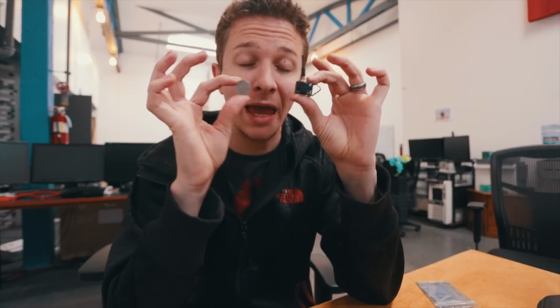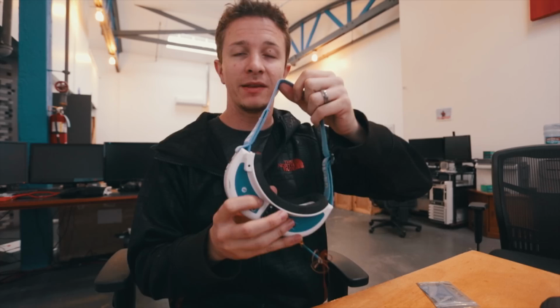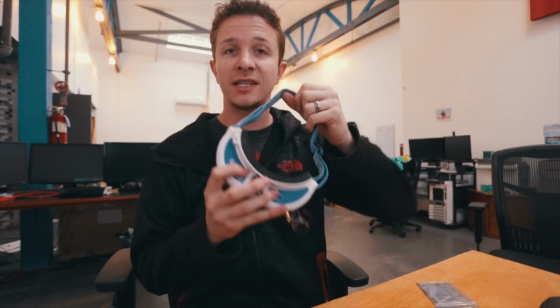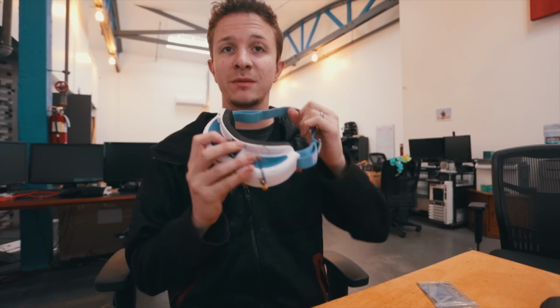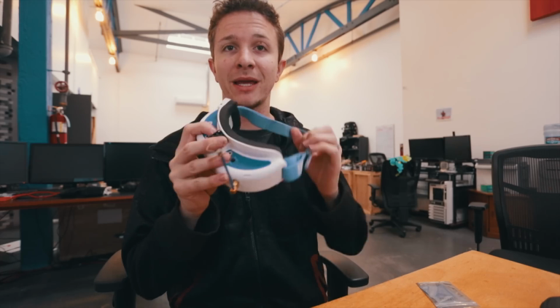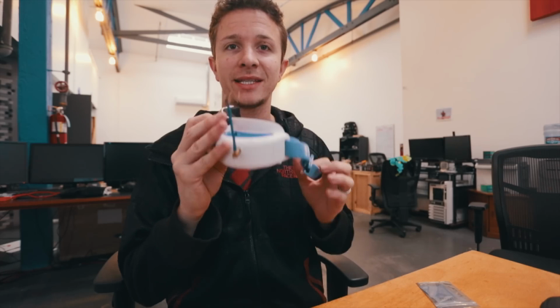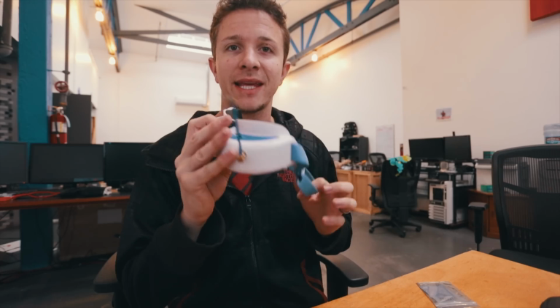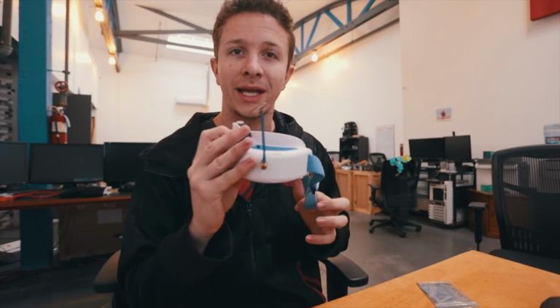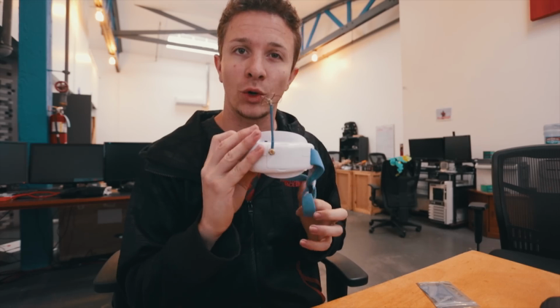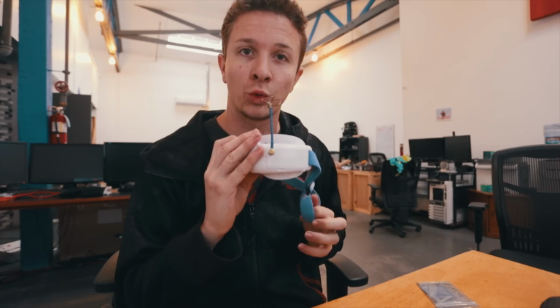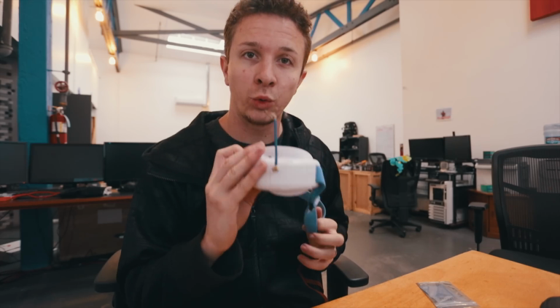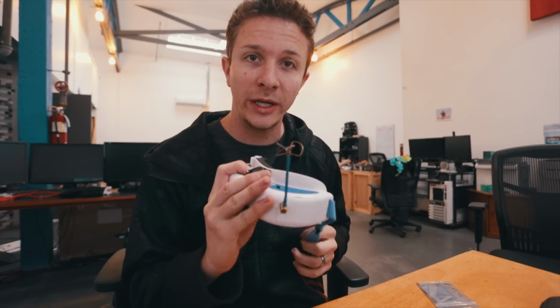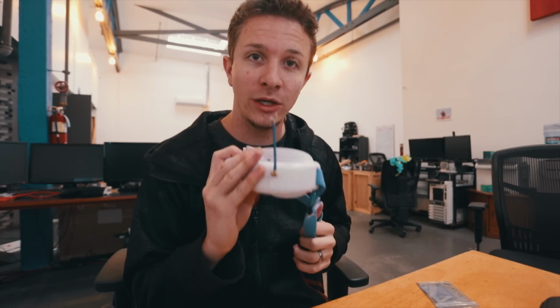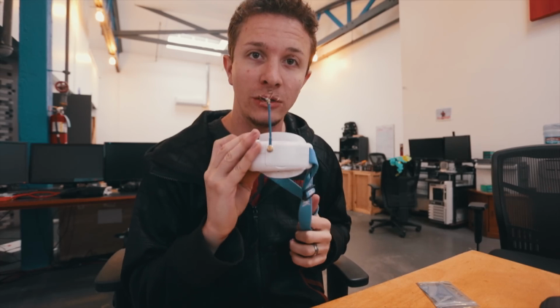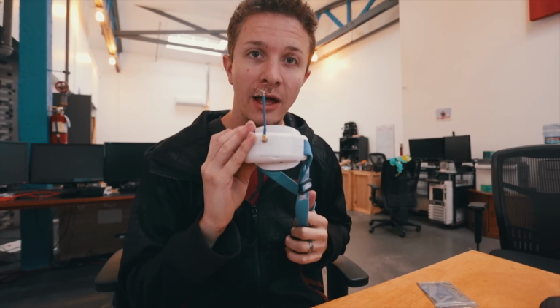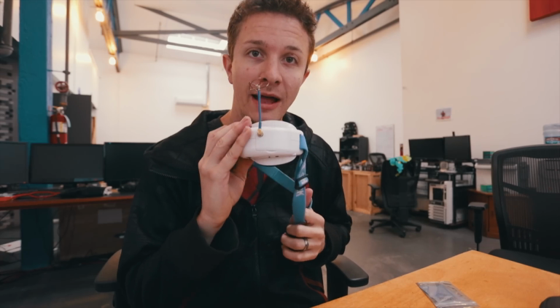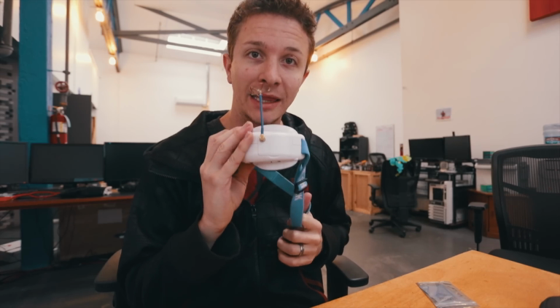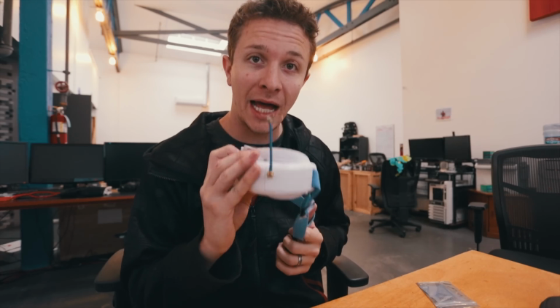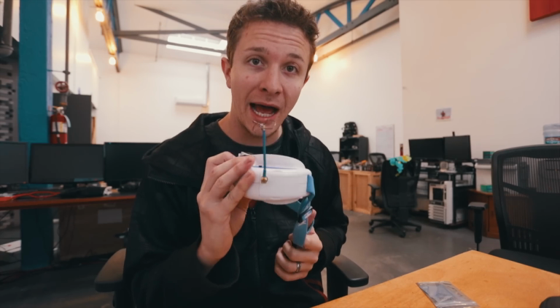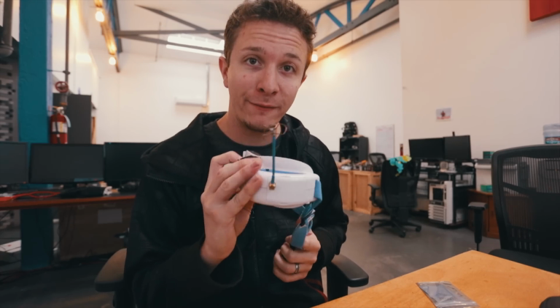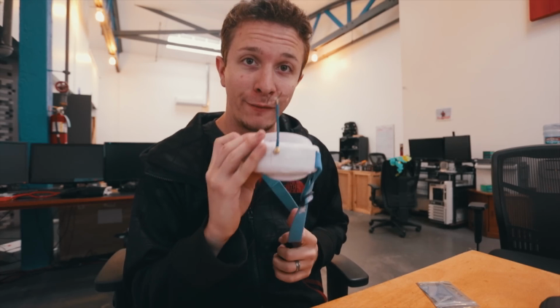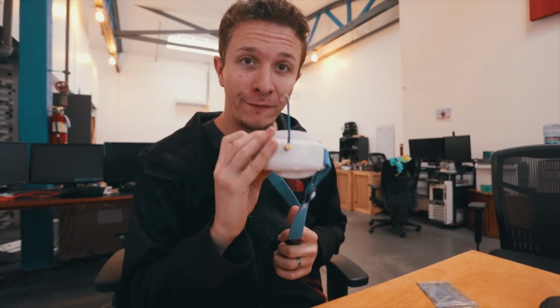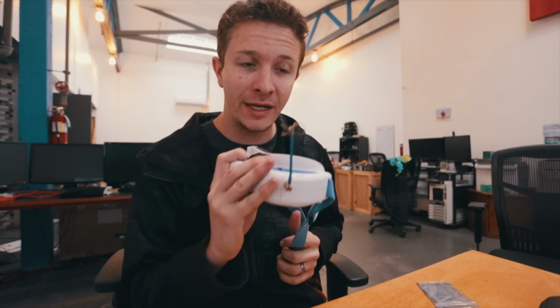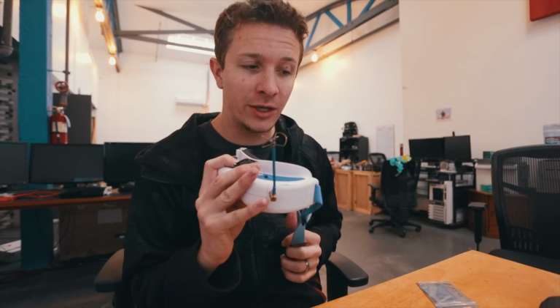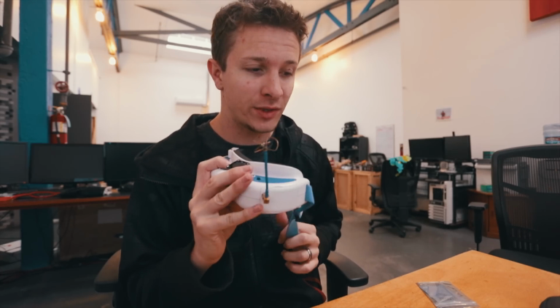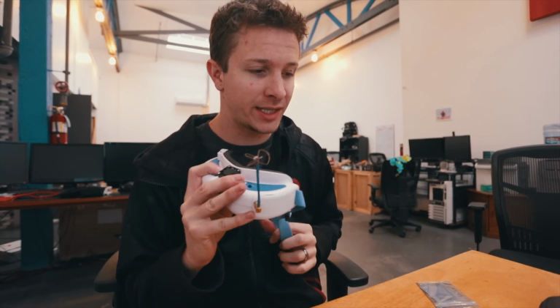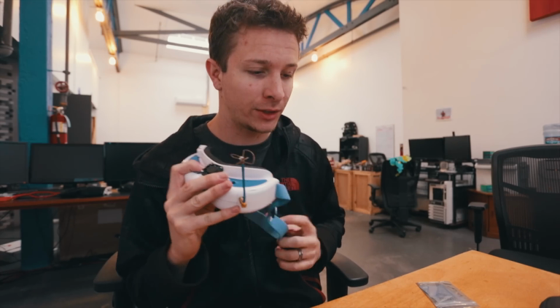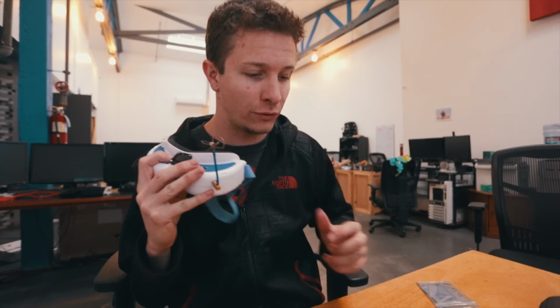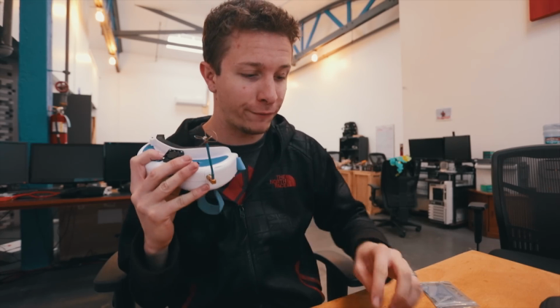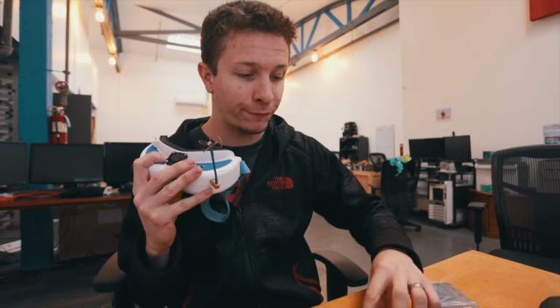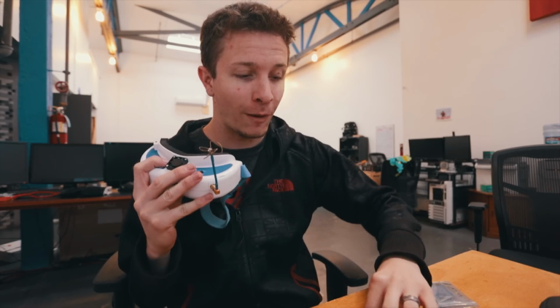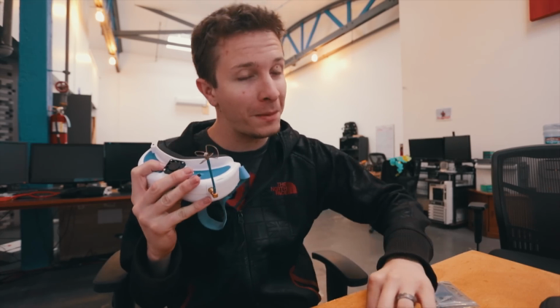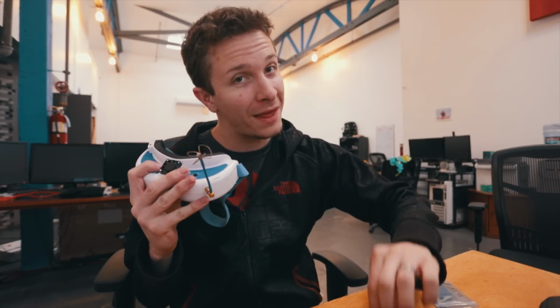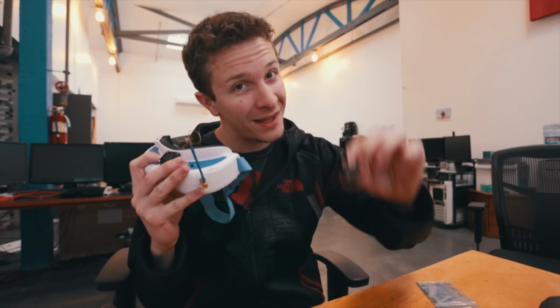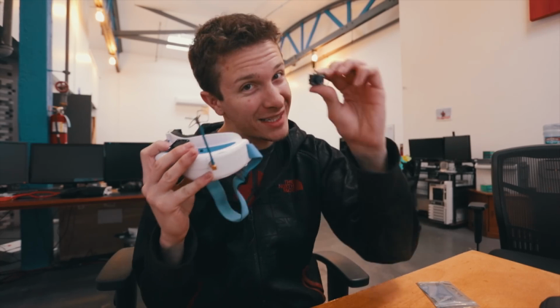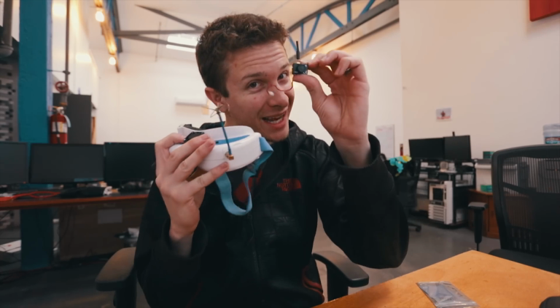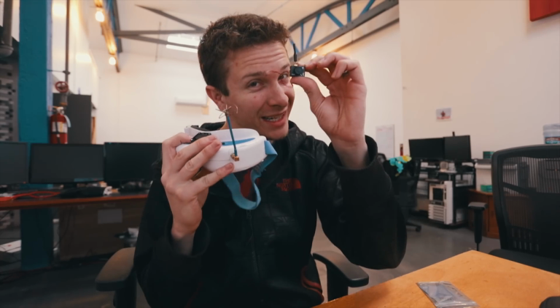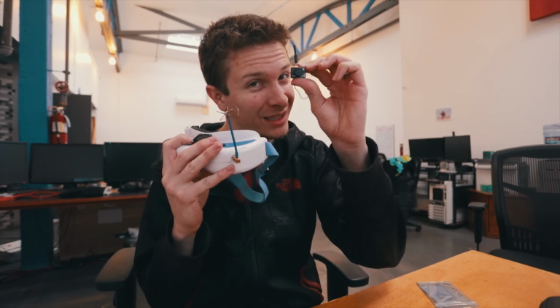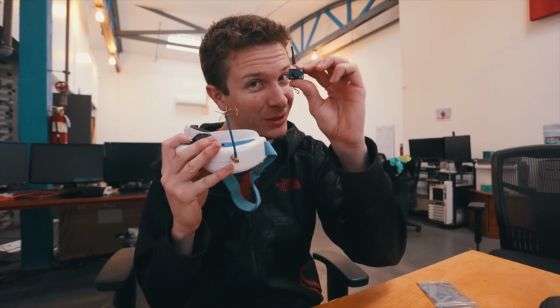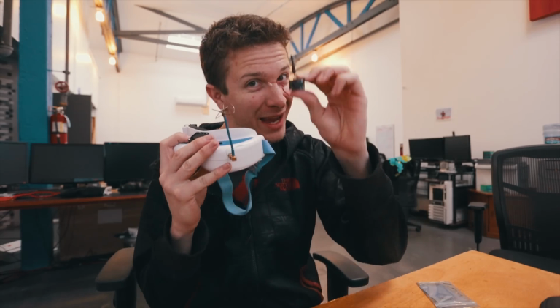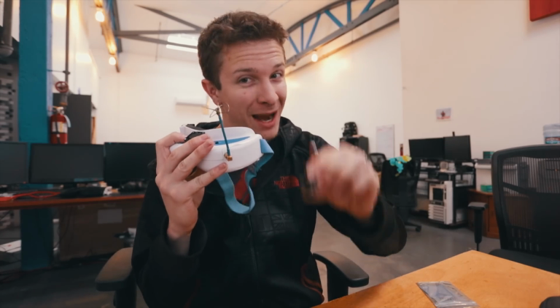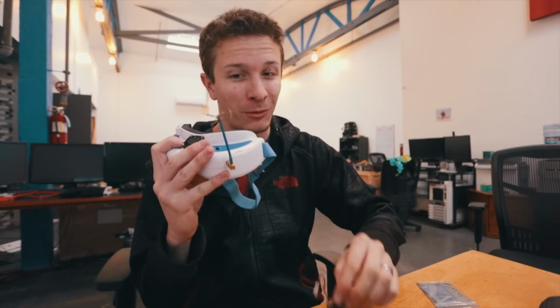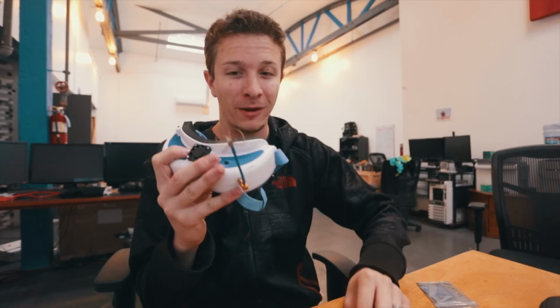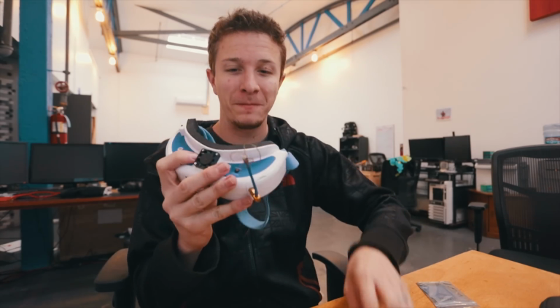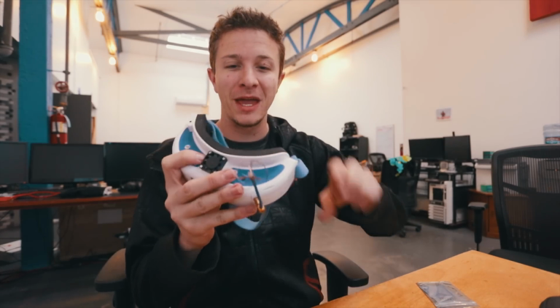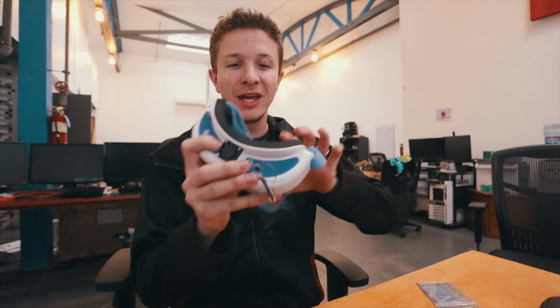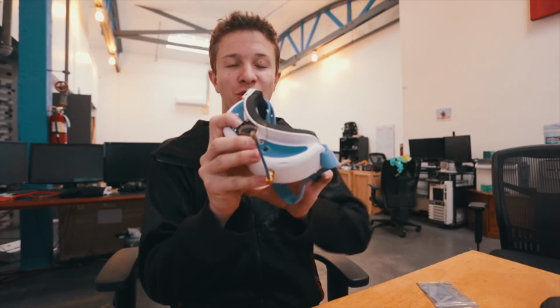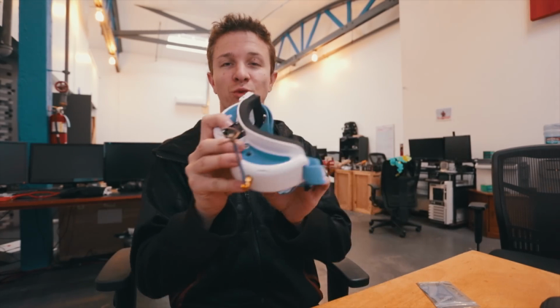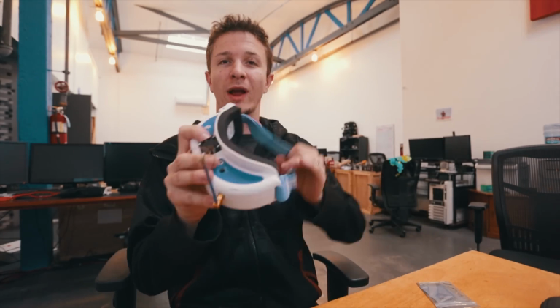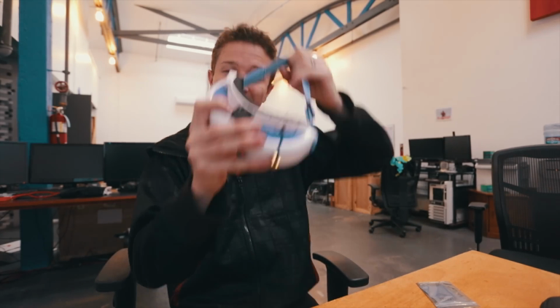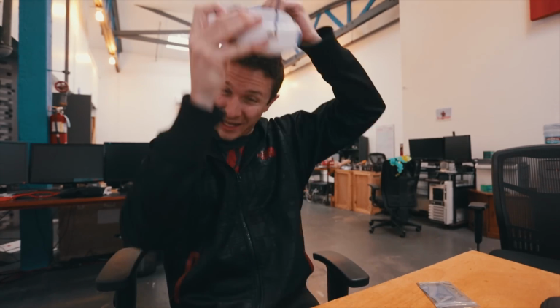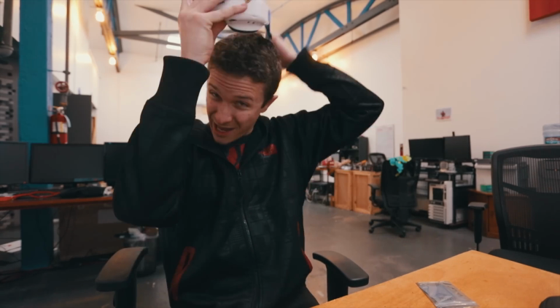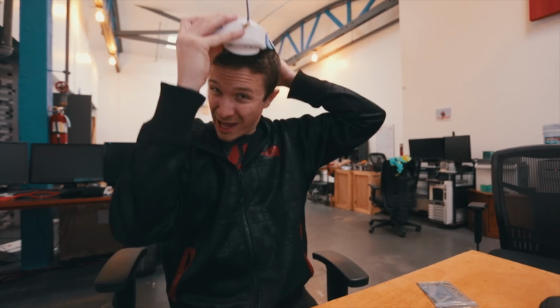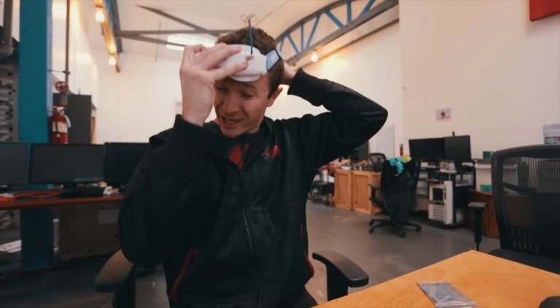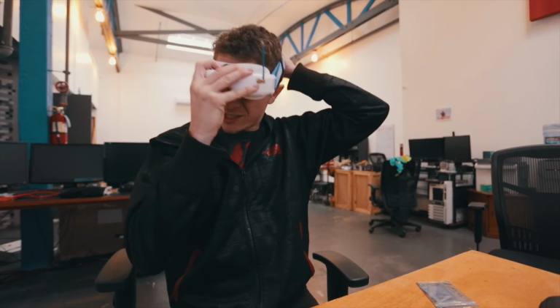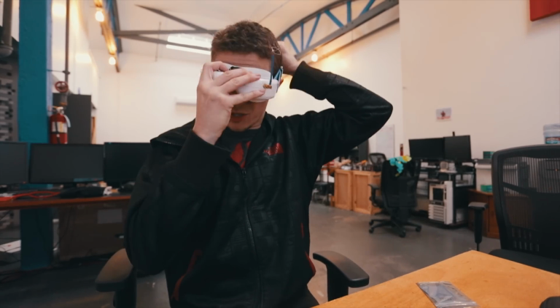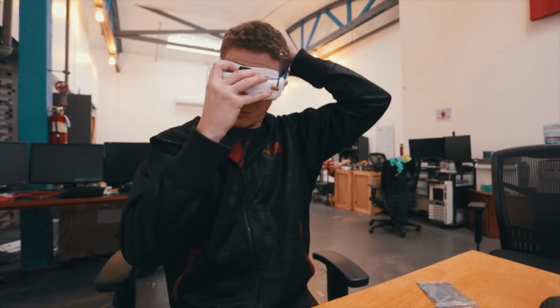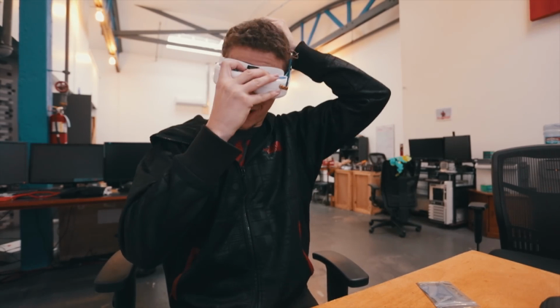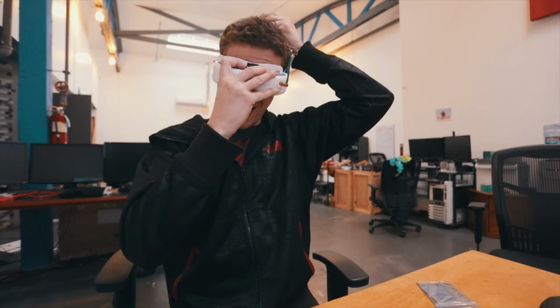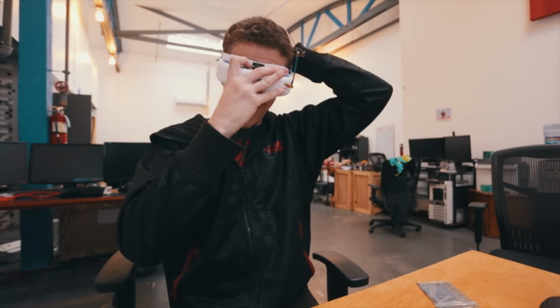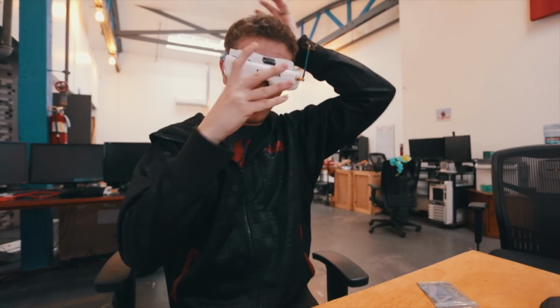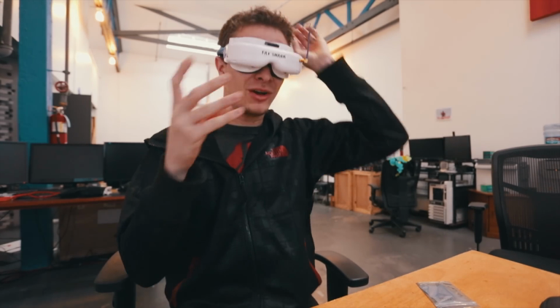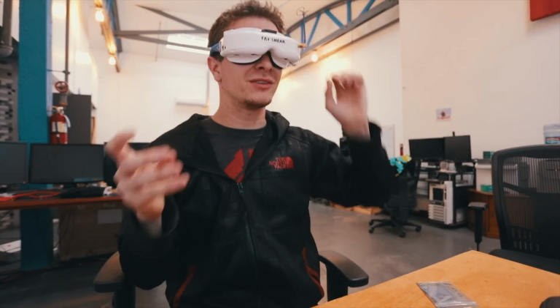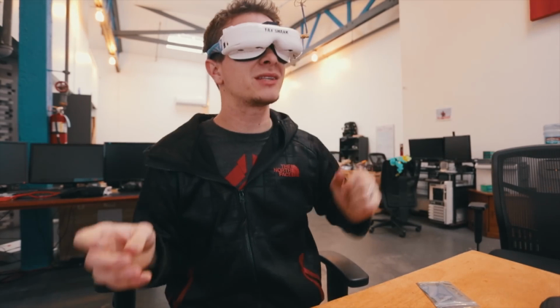Here is a nickel right next to the little FPV camera. This is meant to take a real live video signal from this tiny little camera directly to my eyeballs.